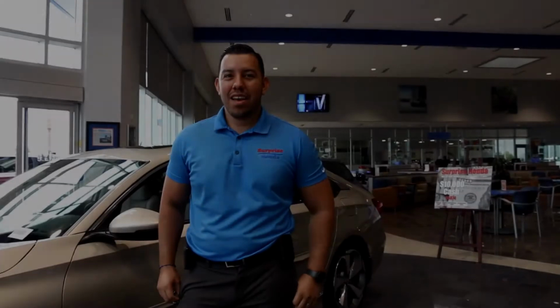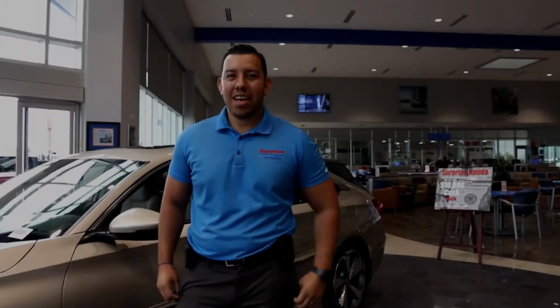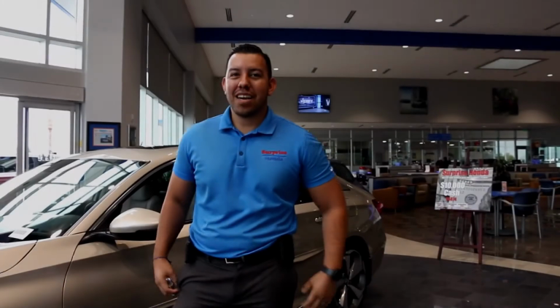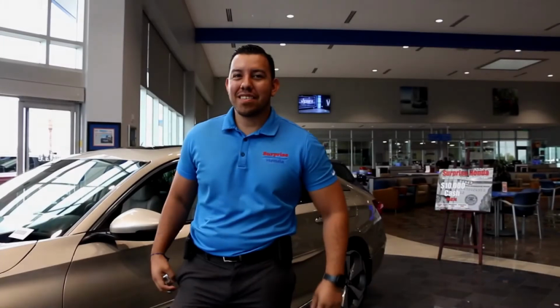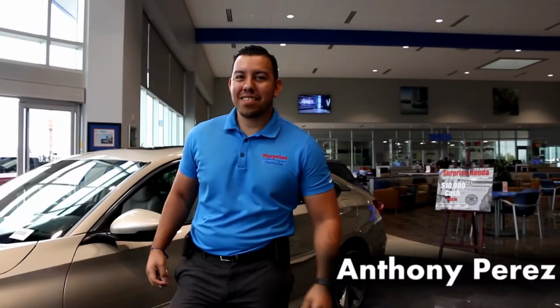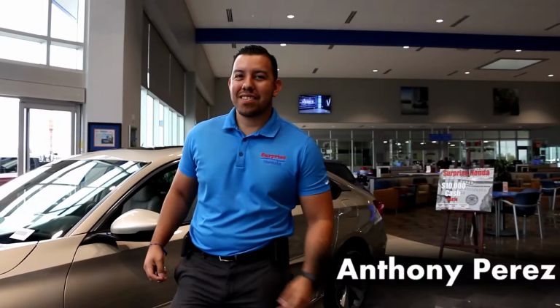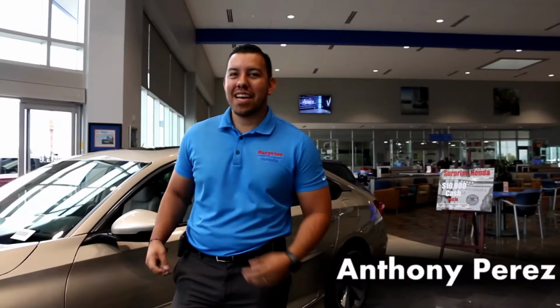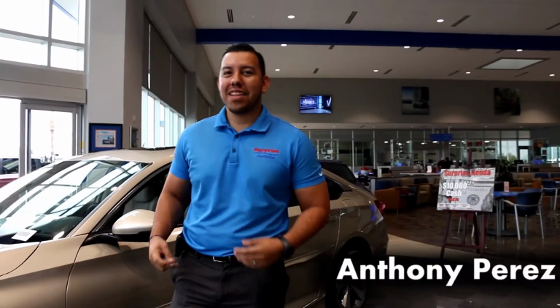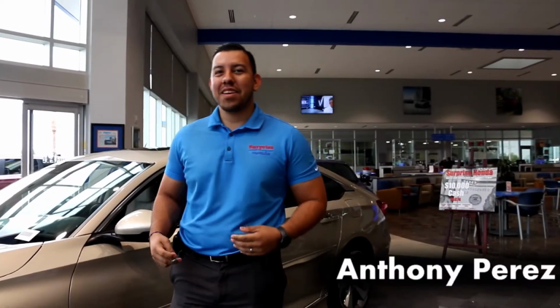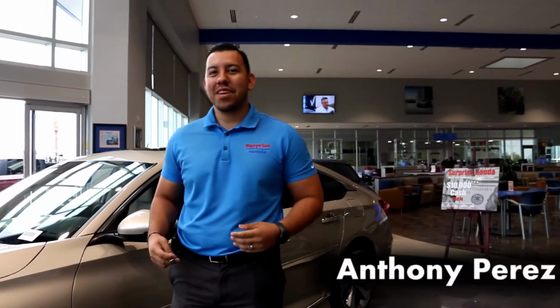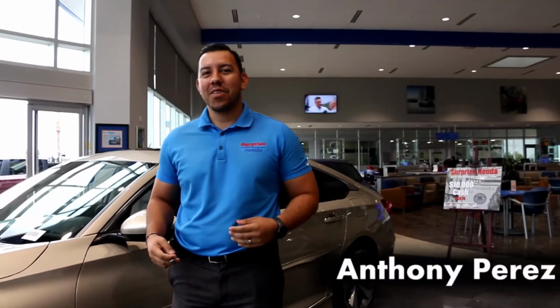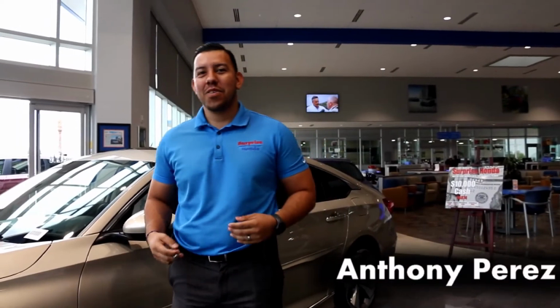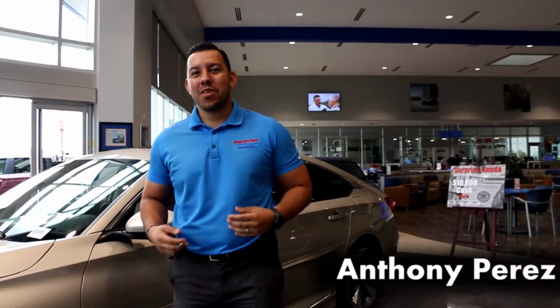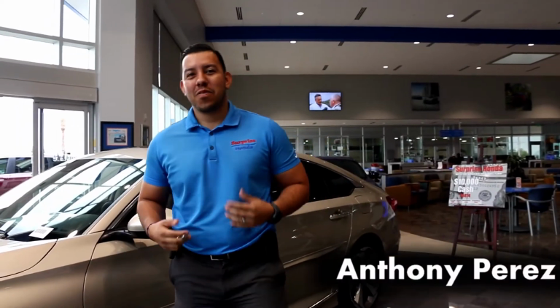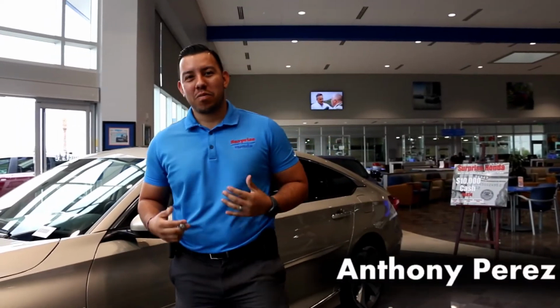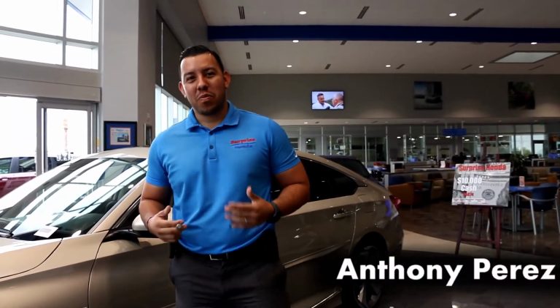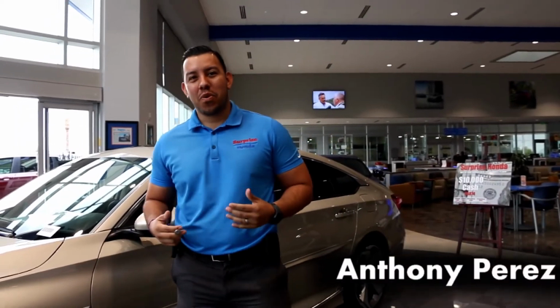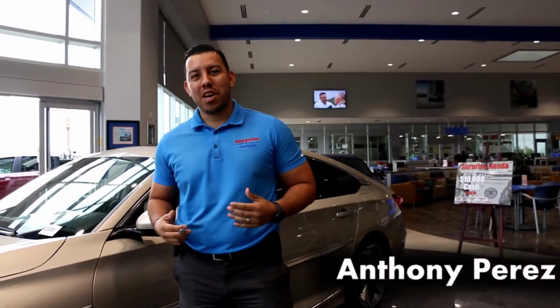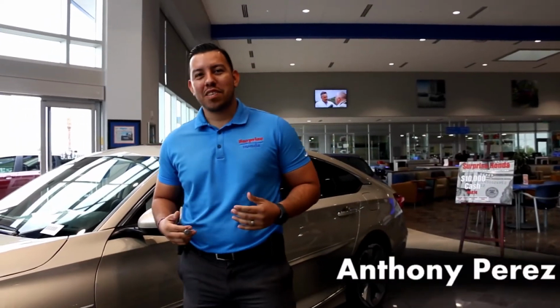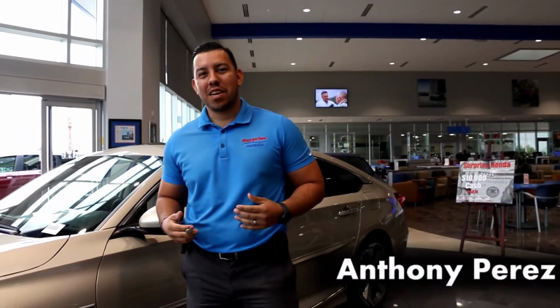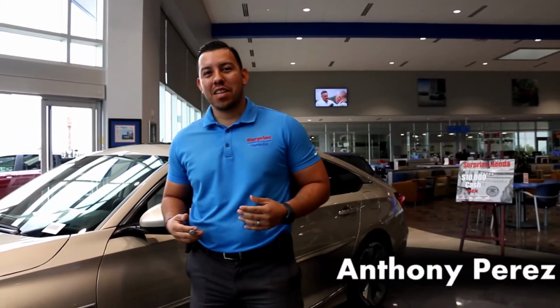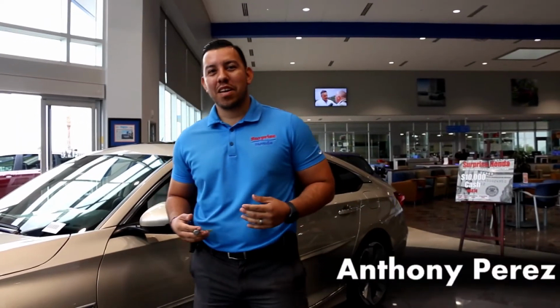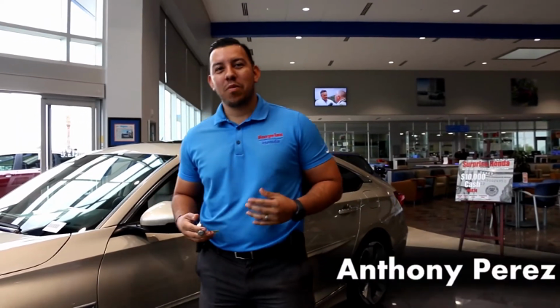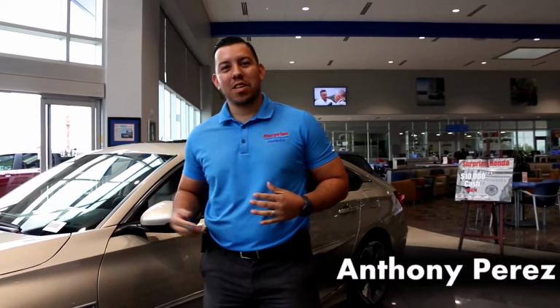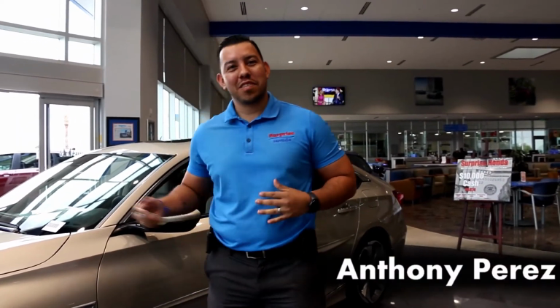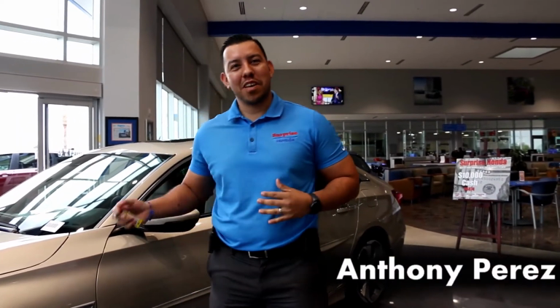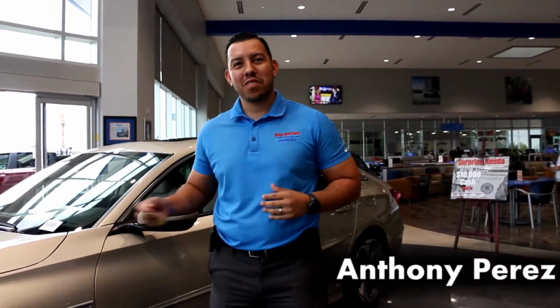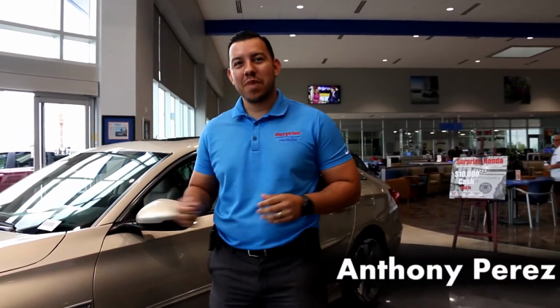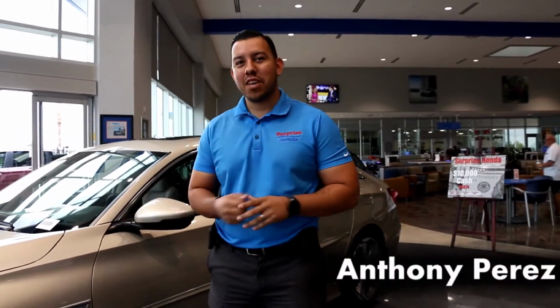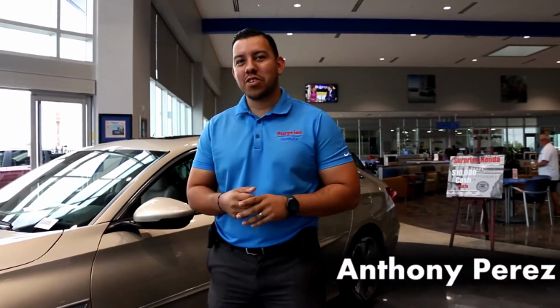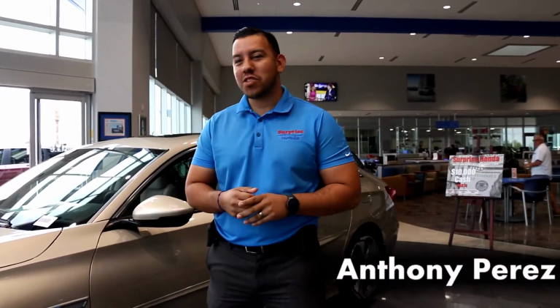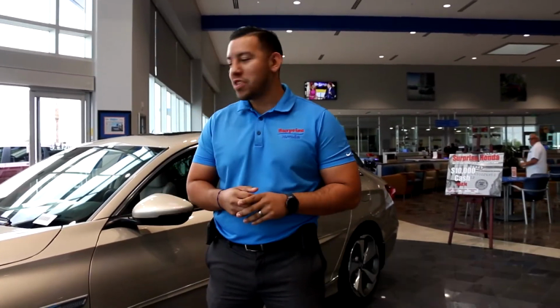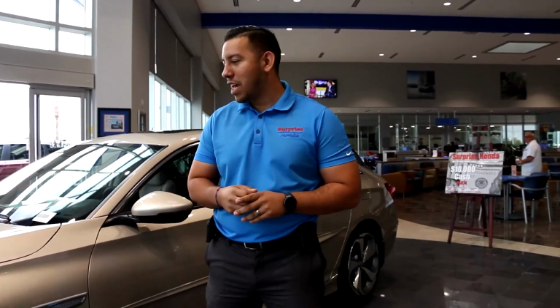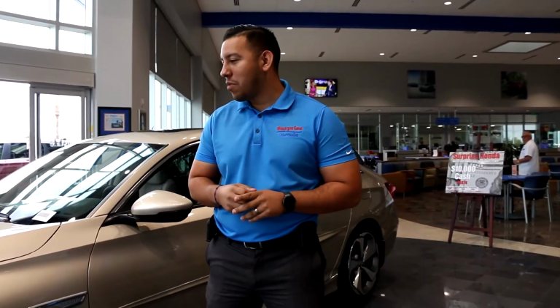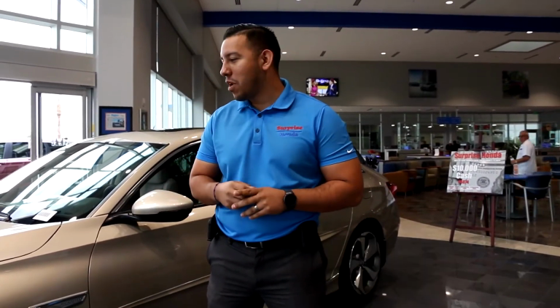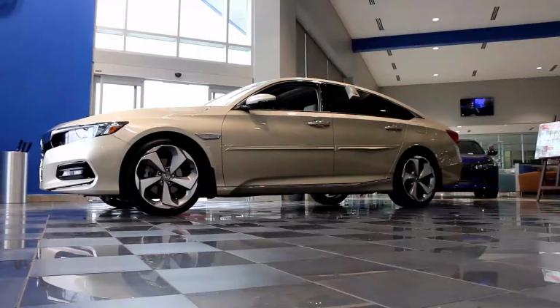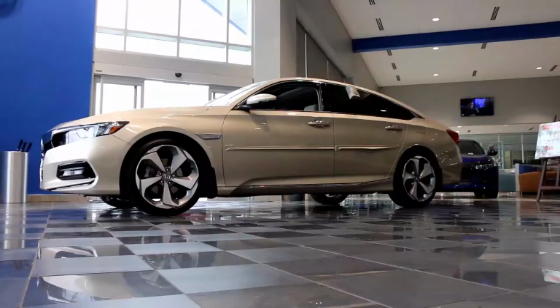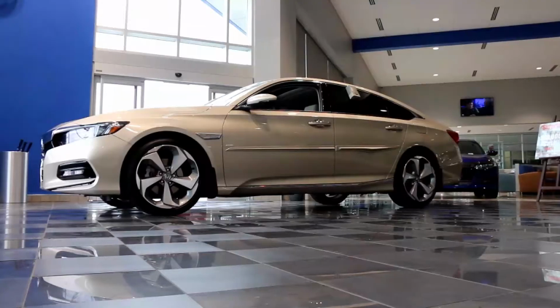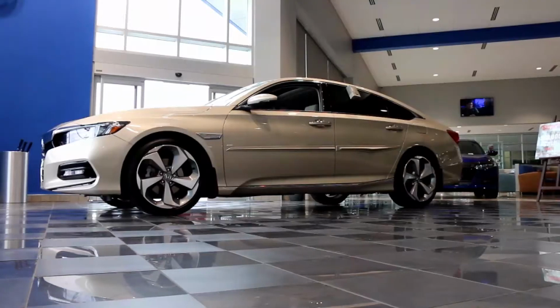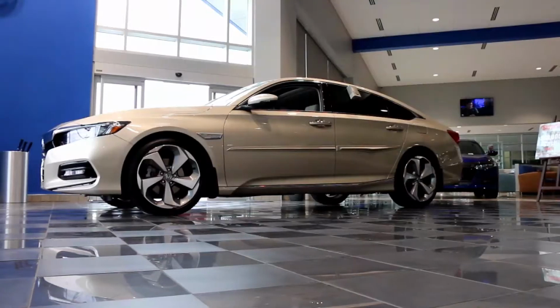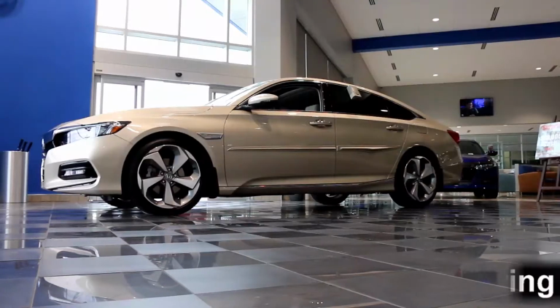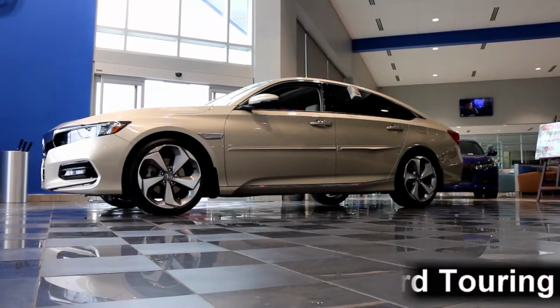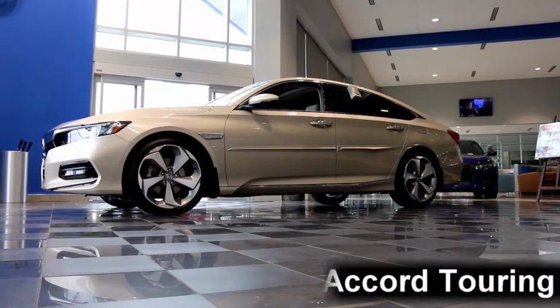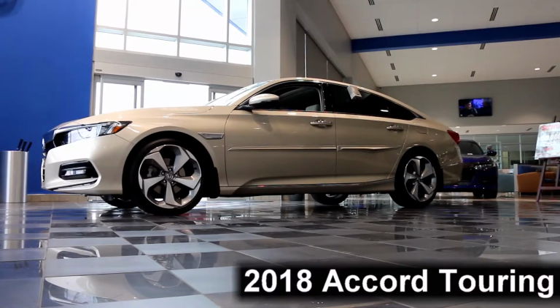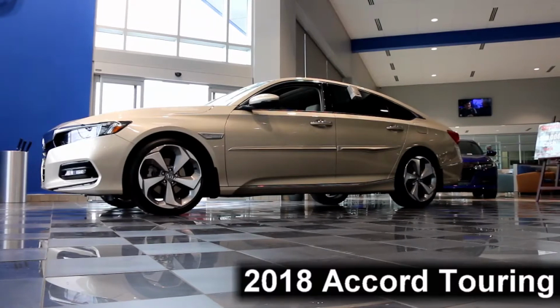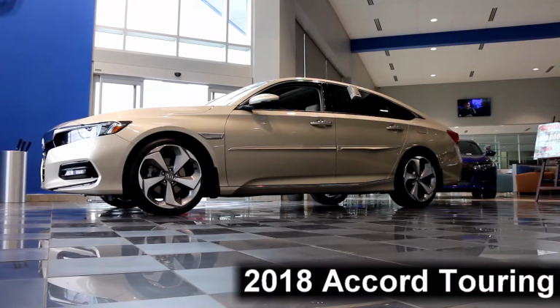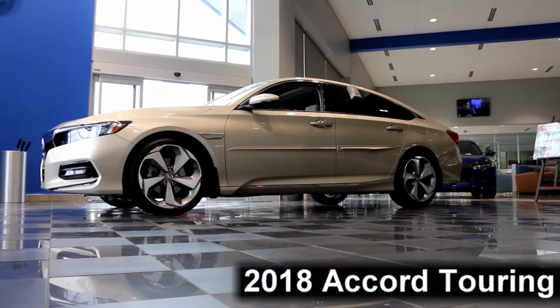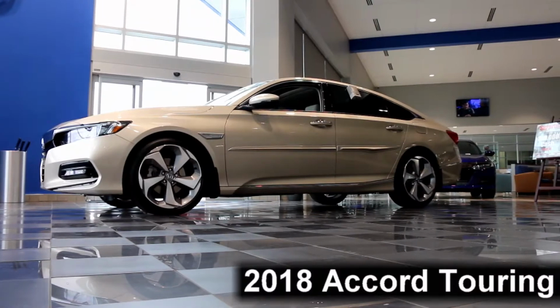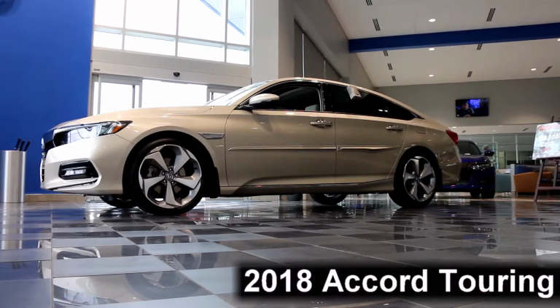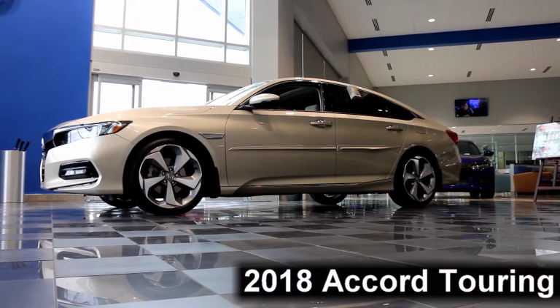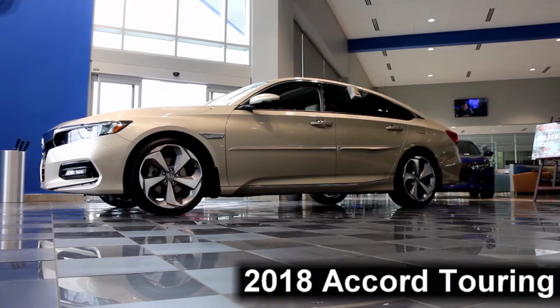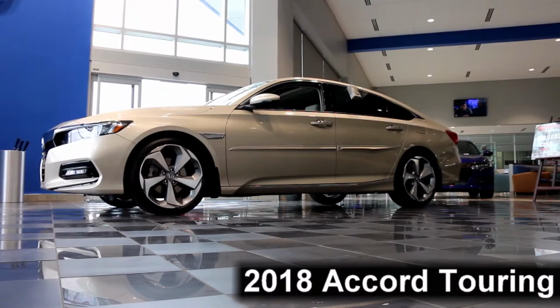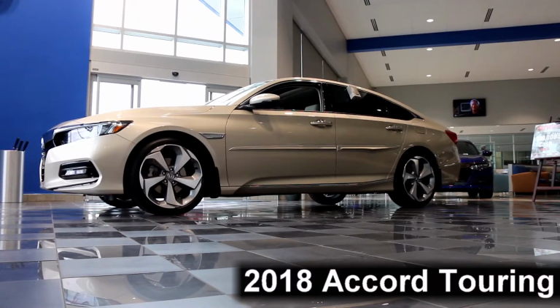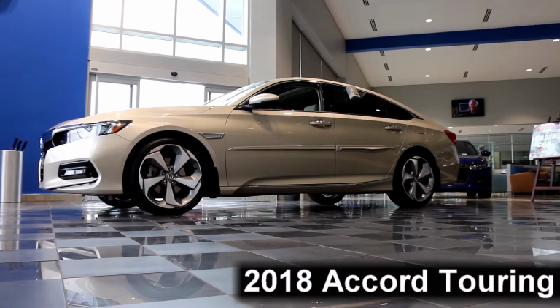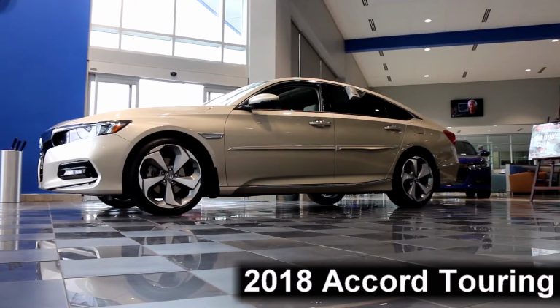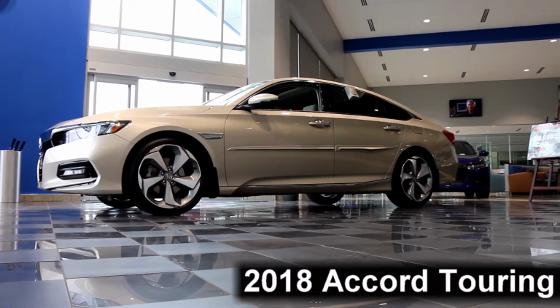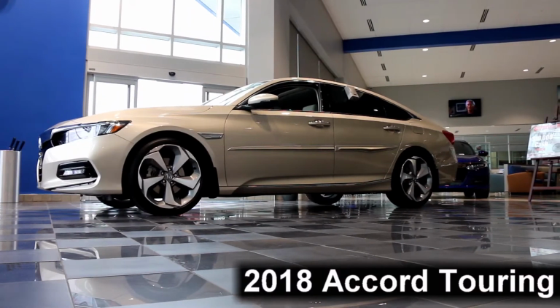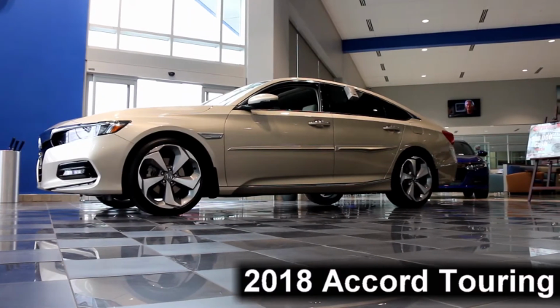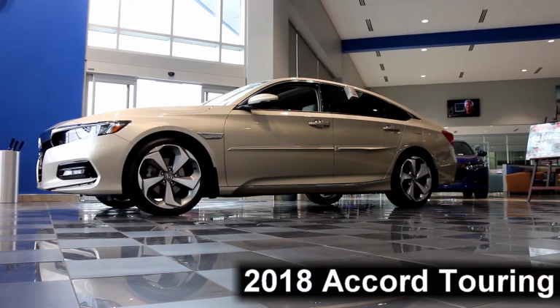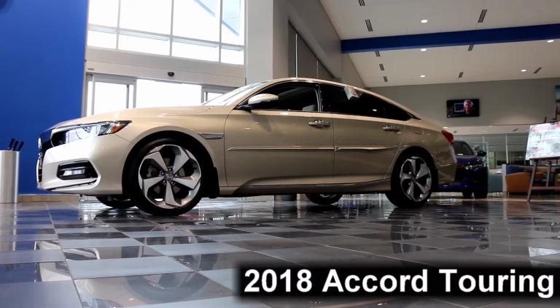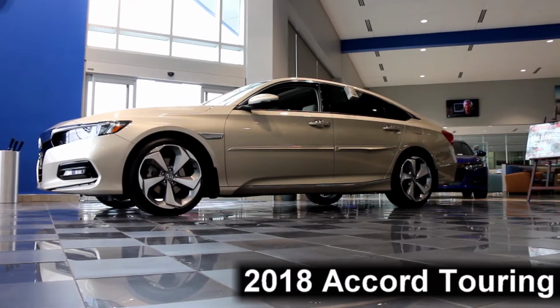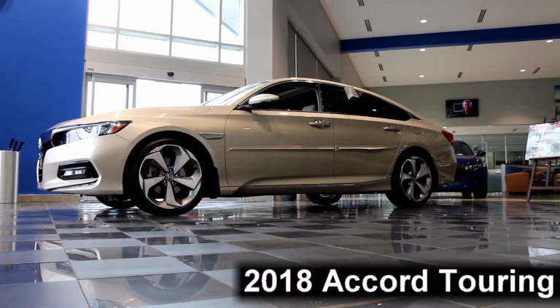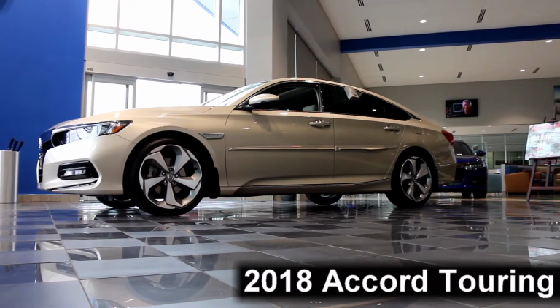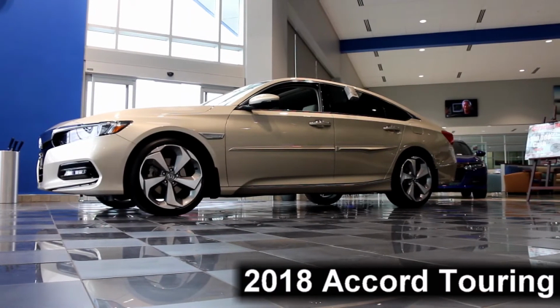Hi guys, this is Anthony here from Surprise Honda. I'm one of the sales managers today. What I'll be going over is a new 2018 Honda Accord.